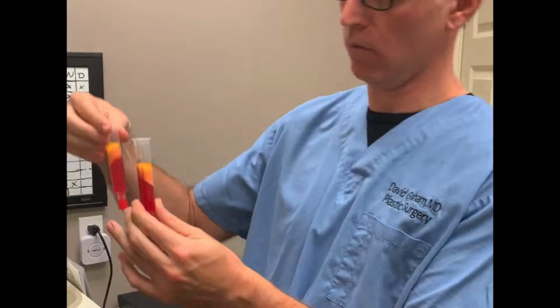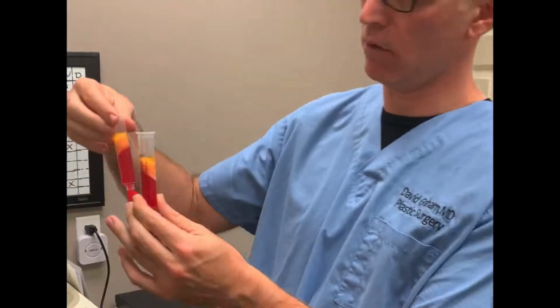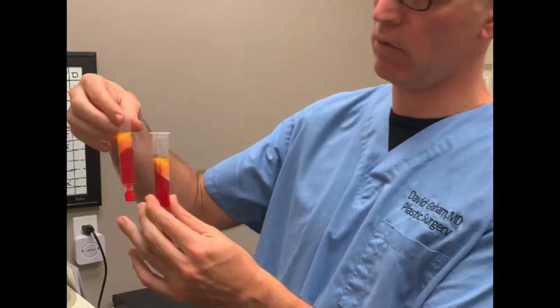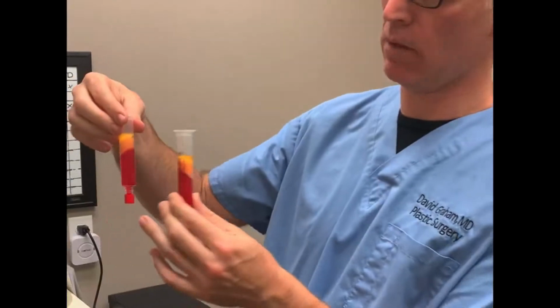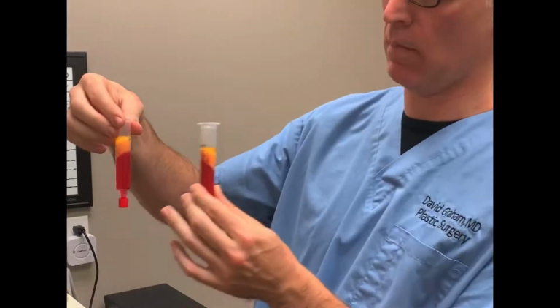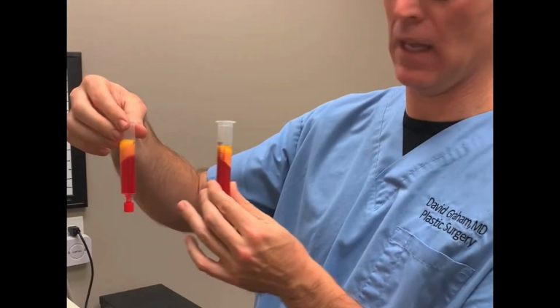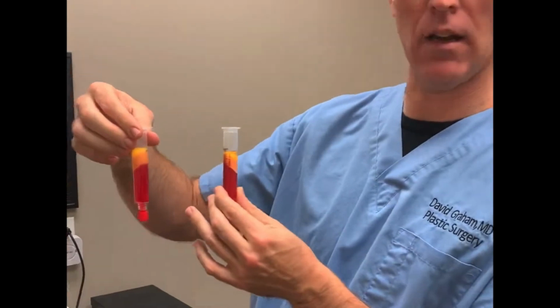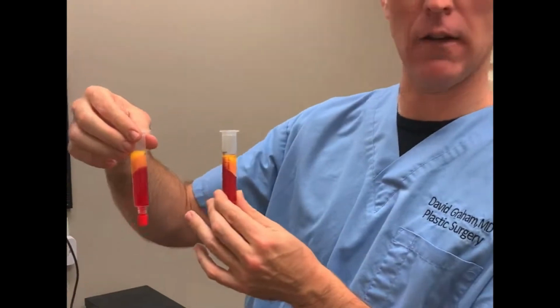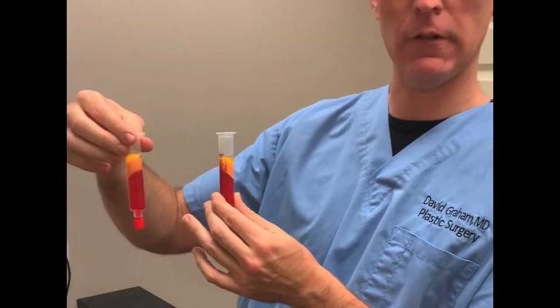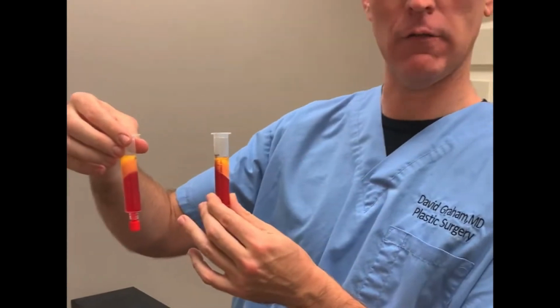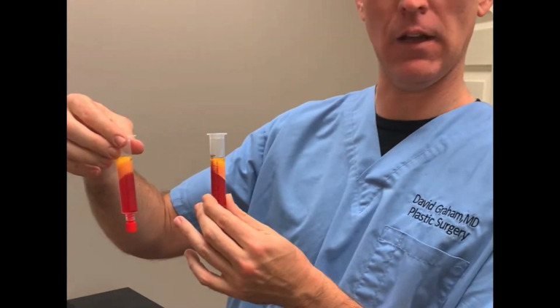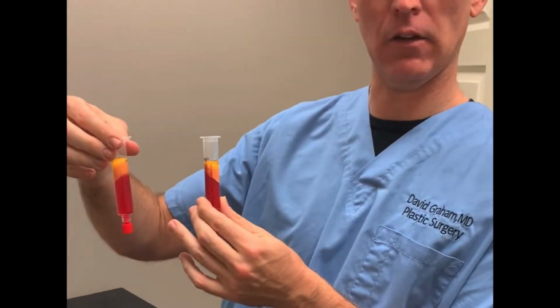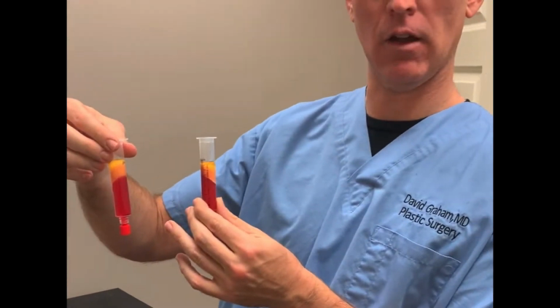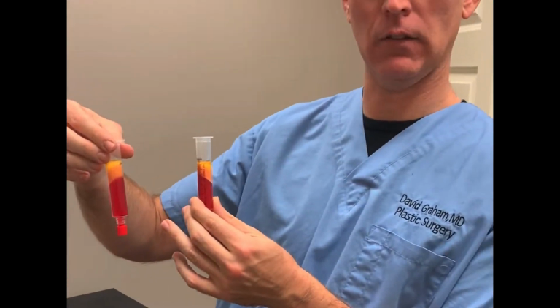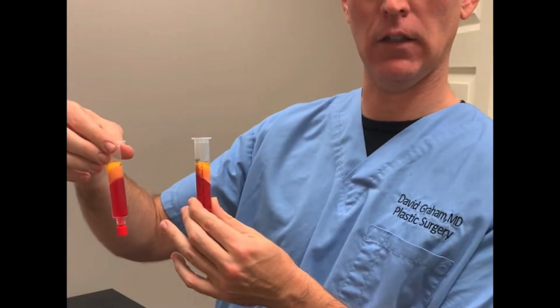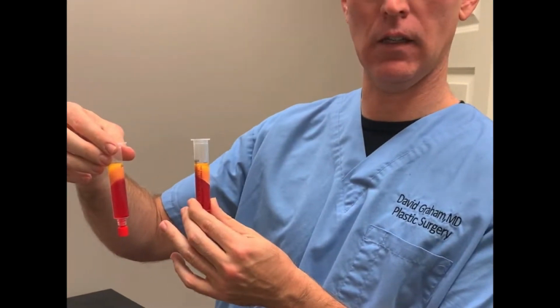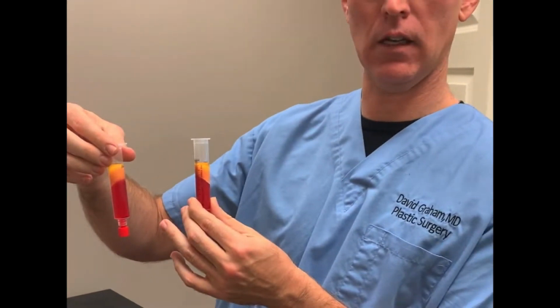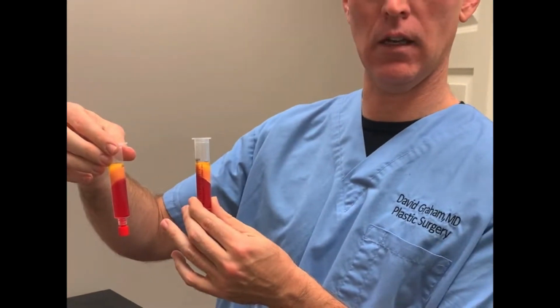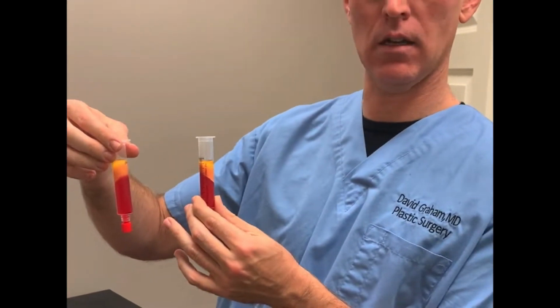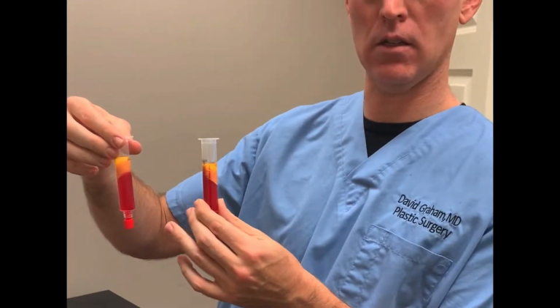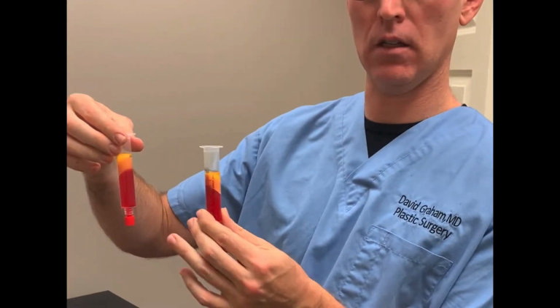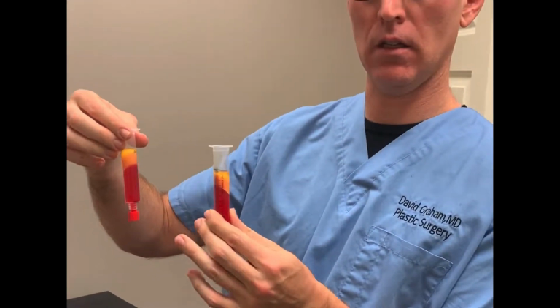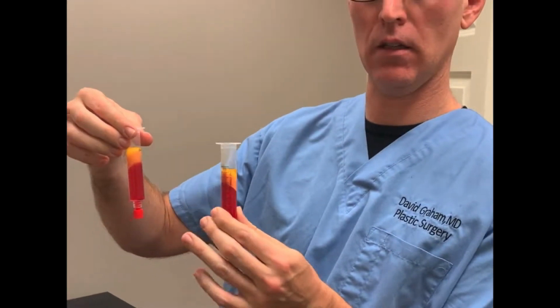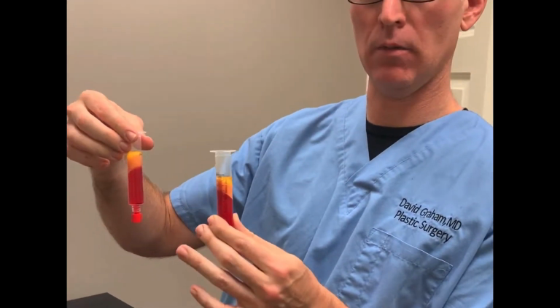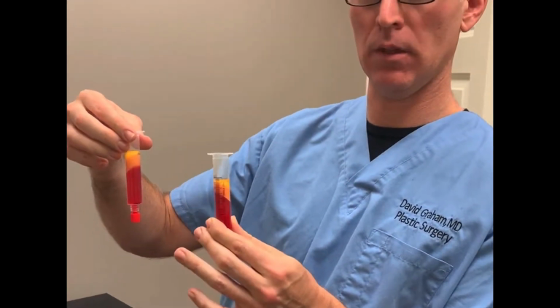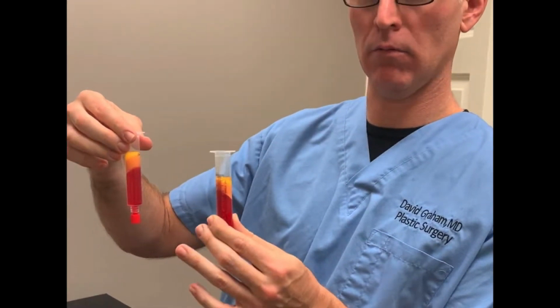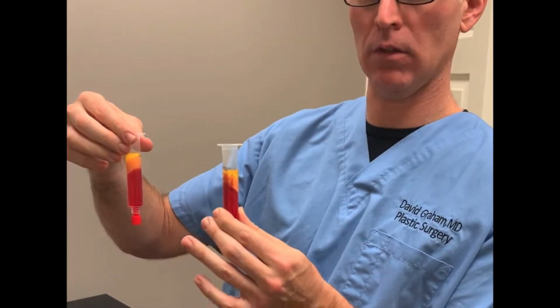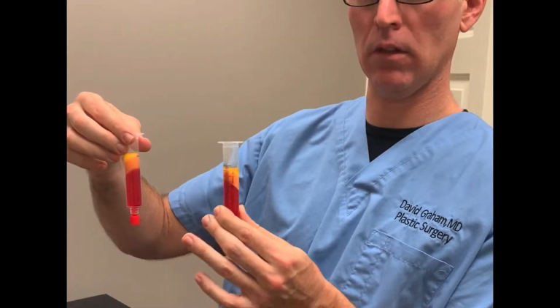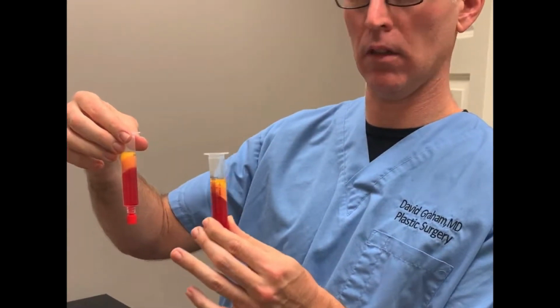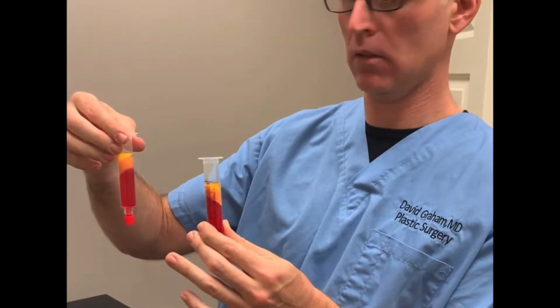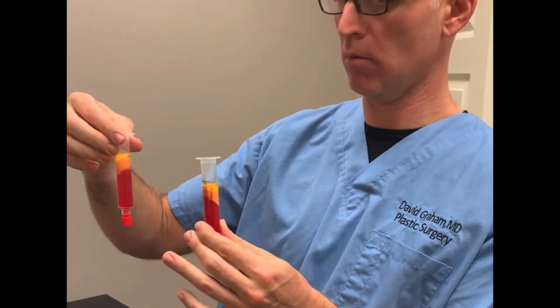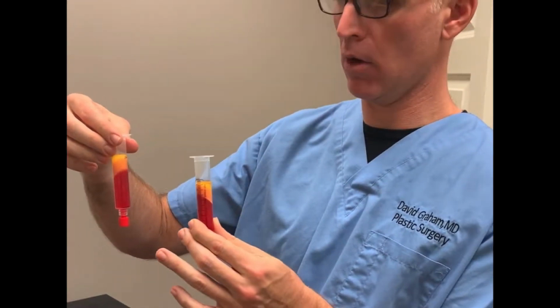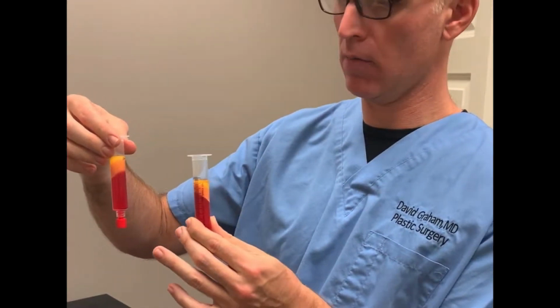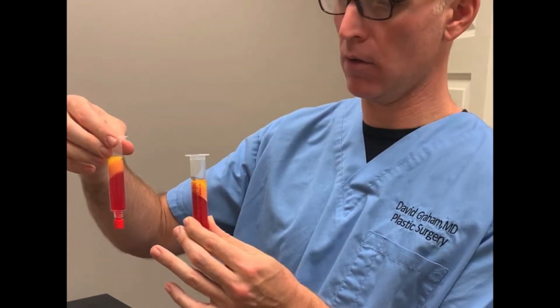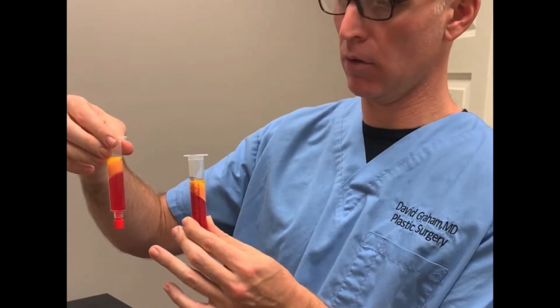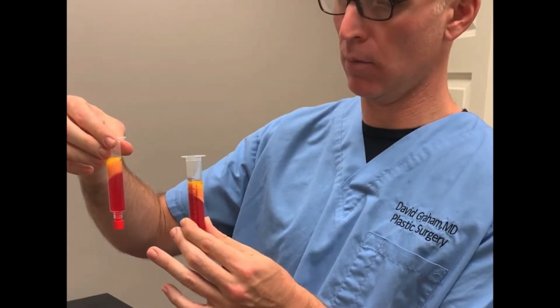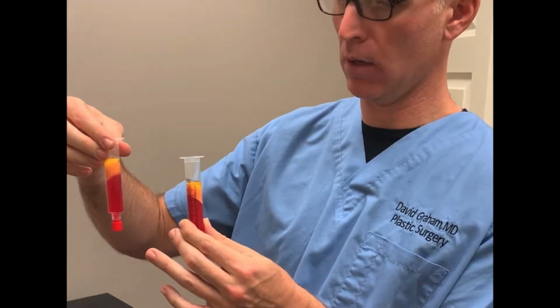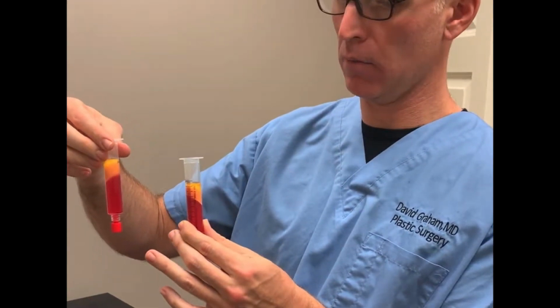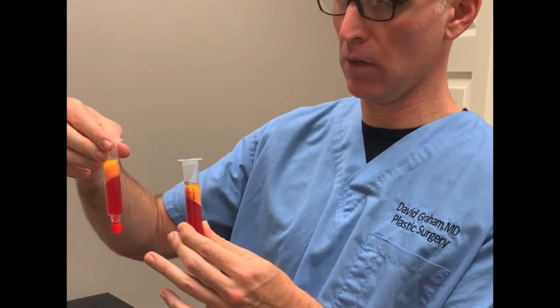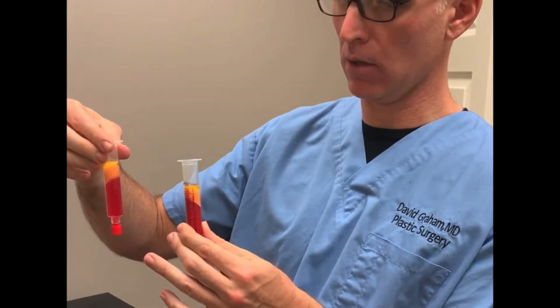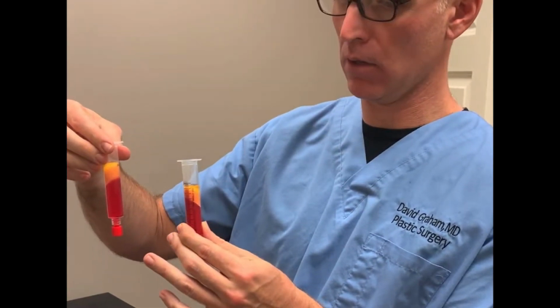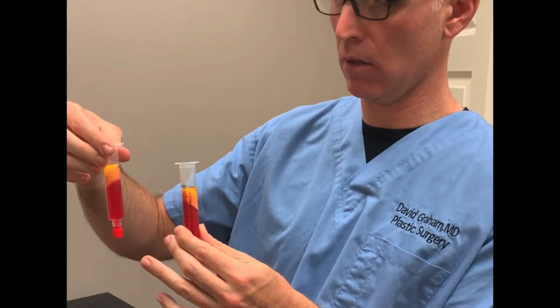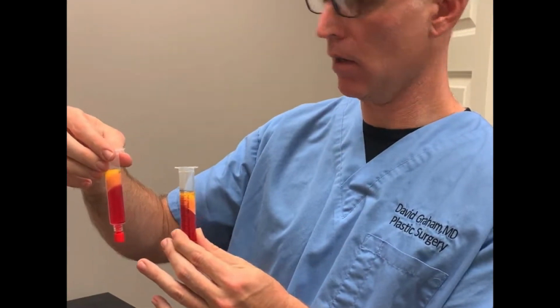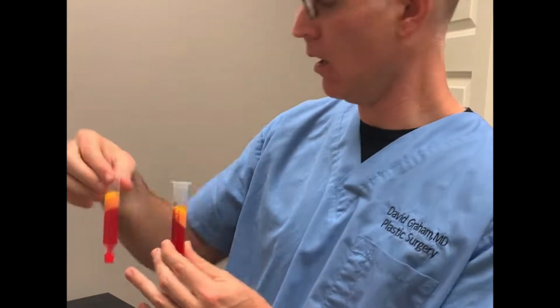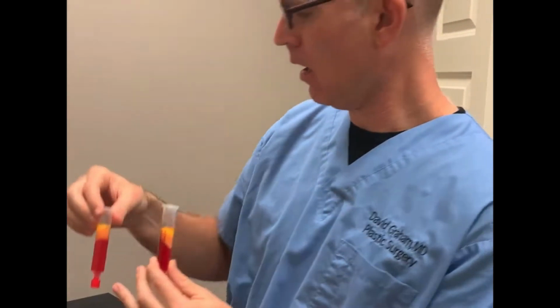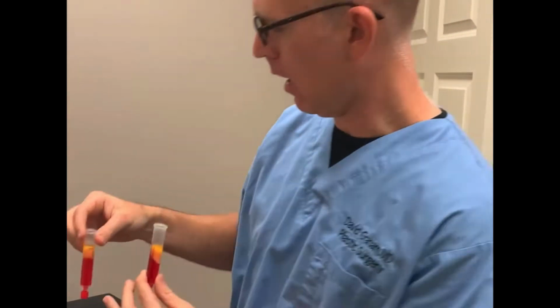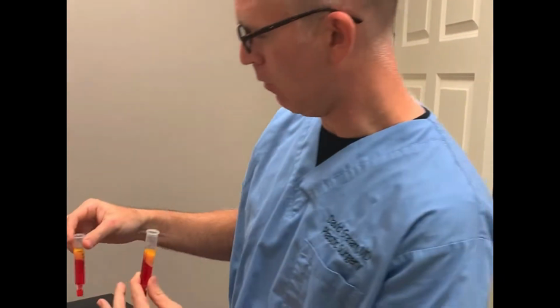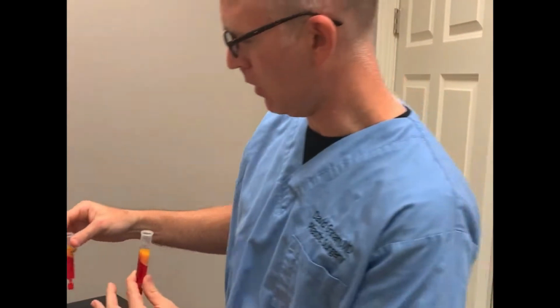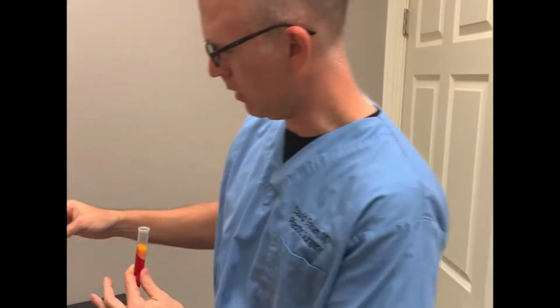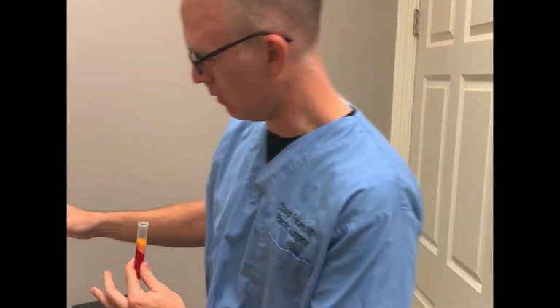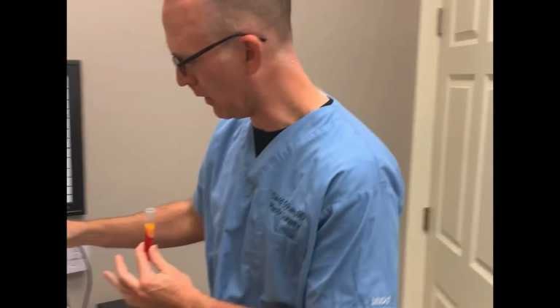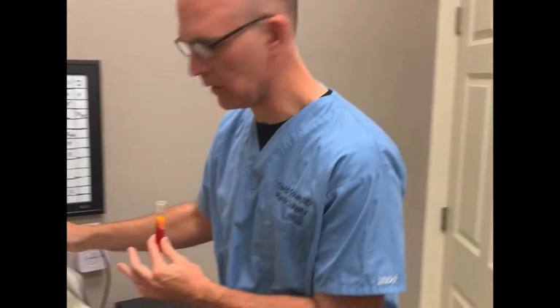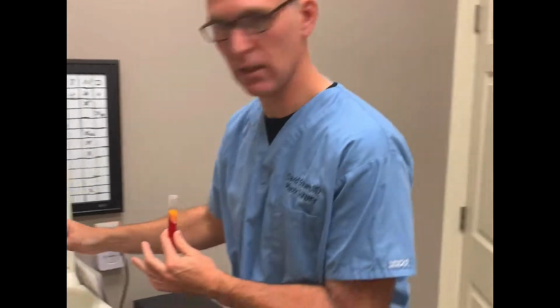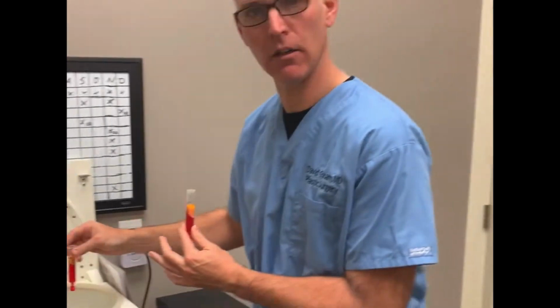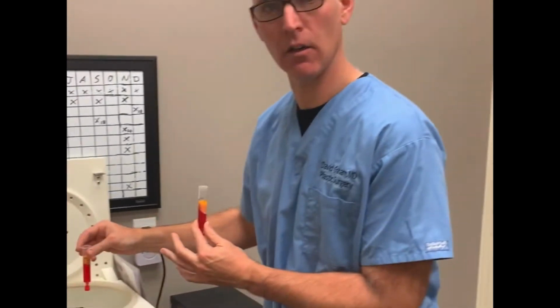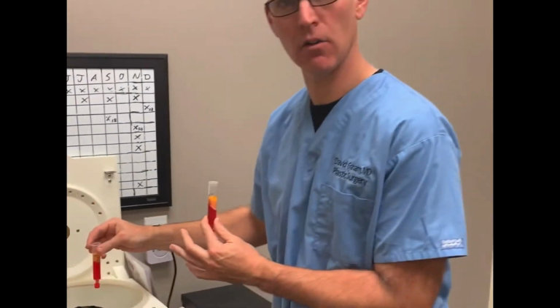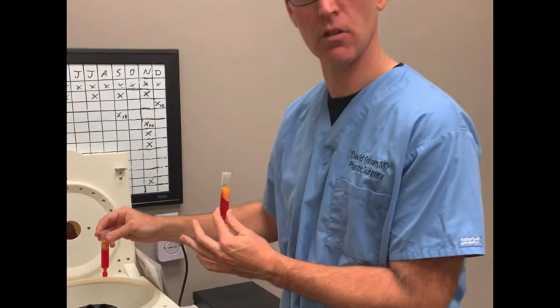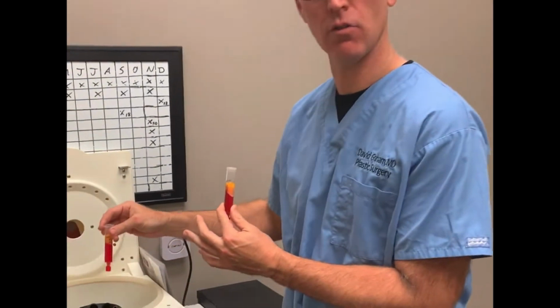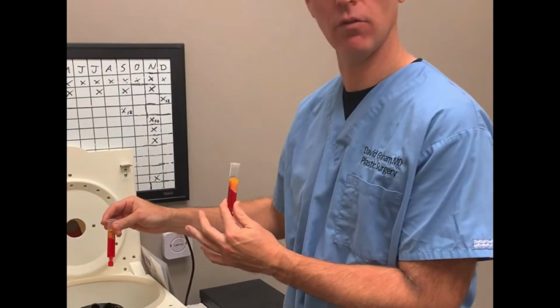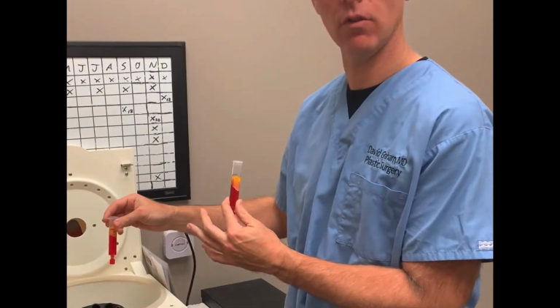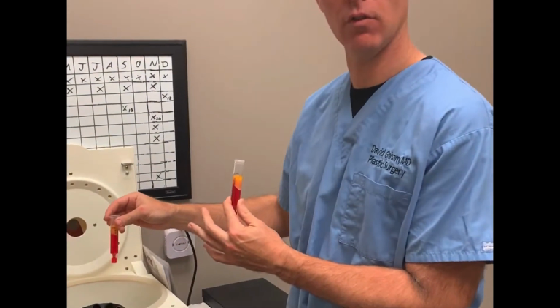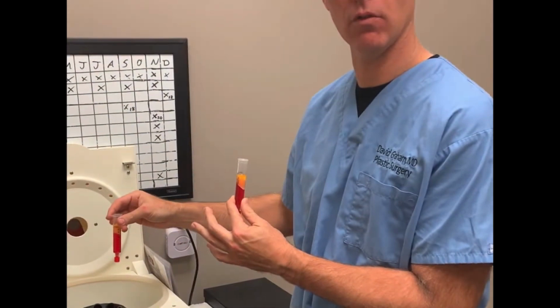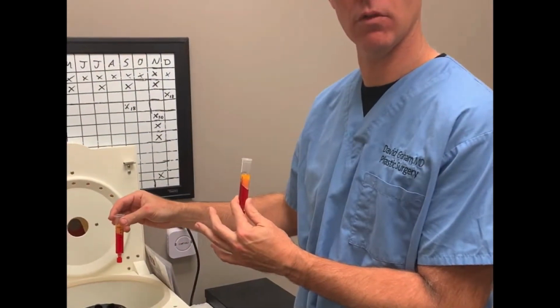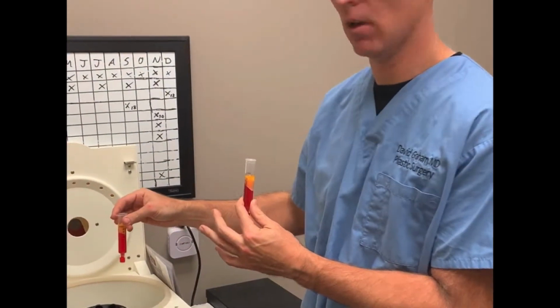We're doing some in-office fat grafting today. I just did a little bit of really small volume liposuction and we just spun it down in our centrifuge.